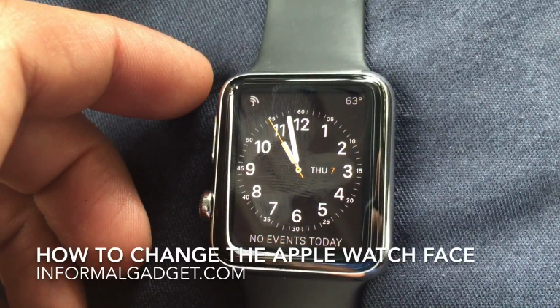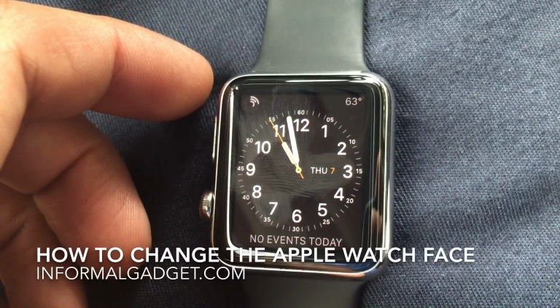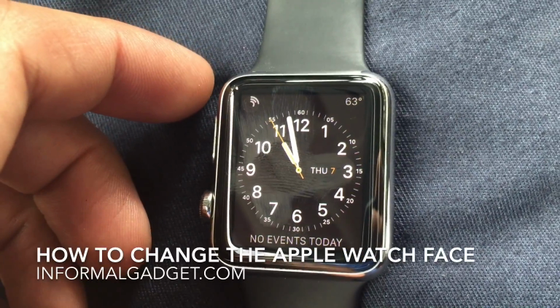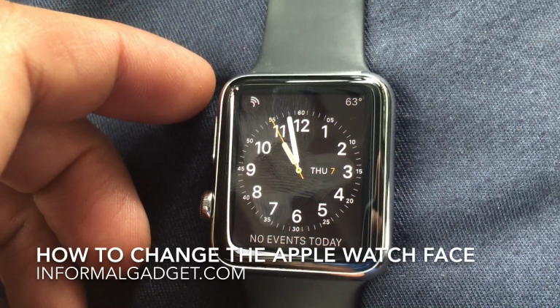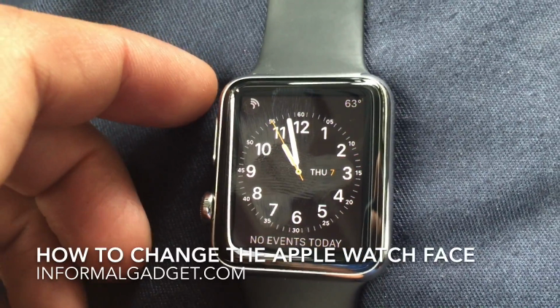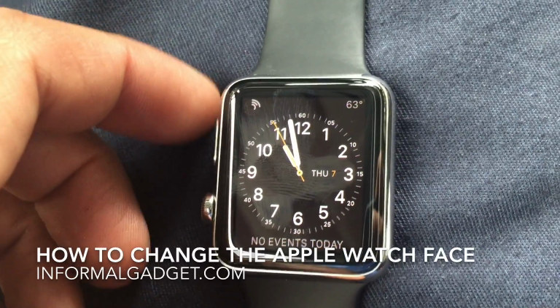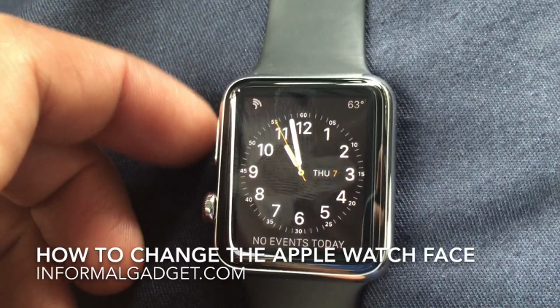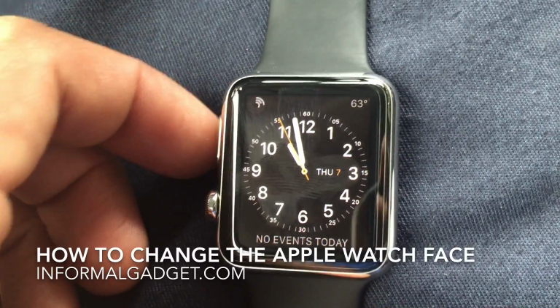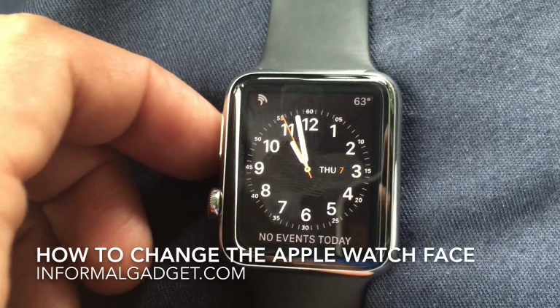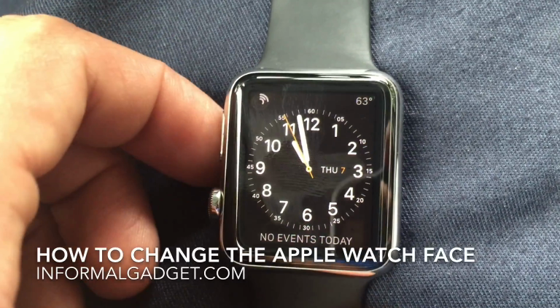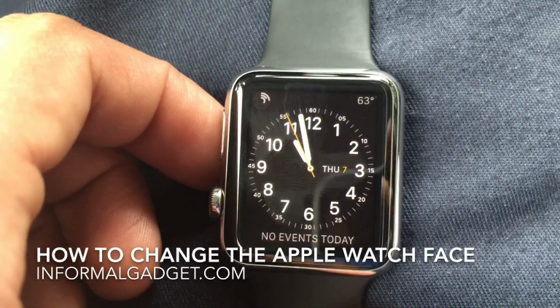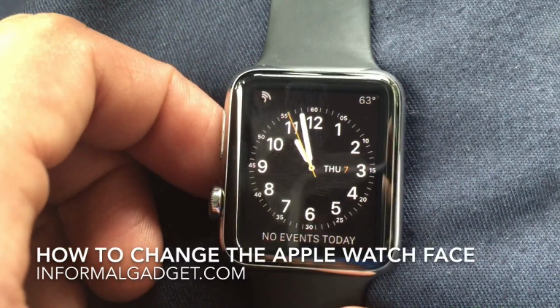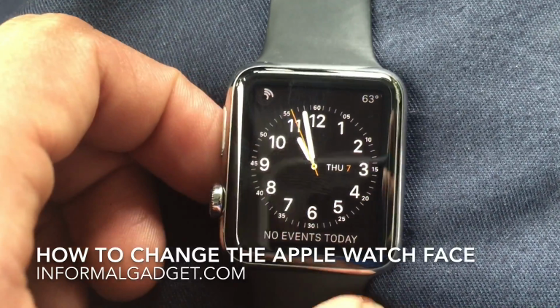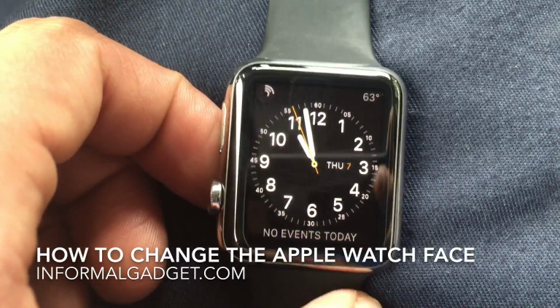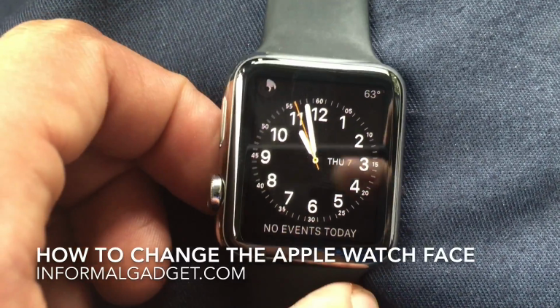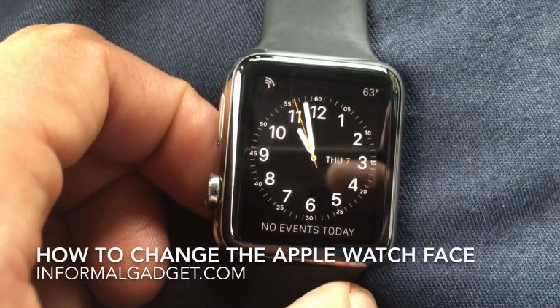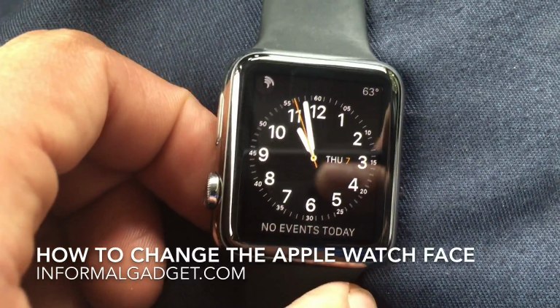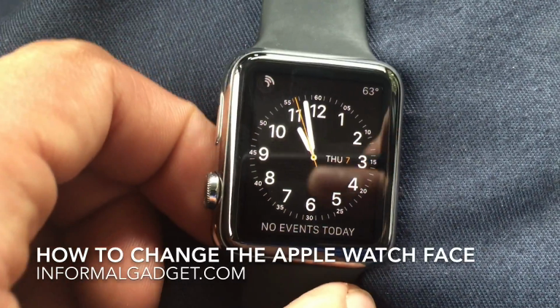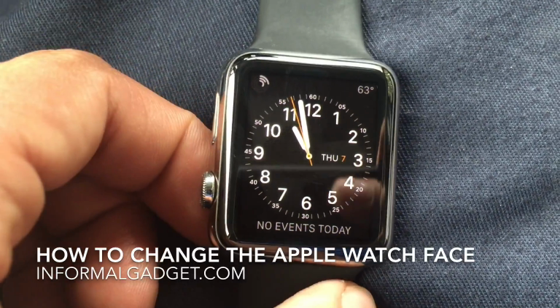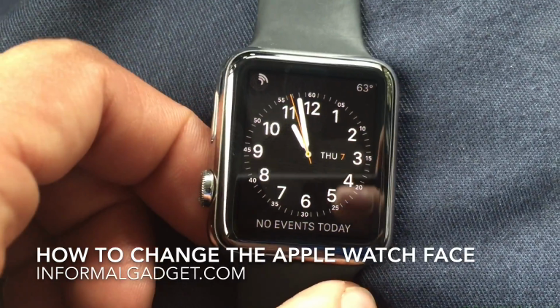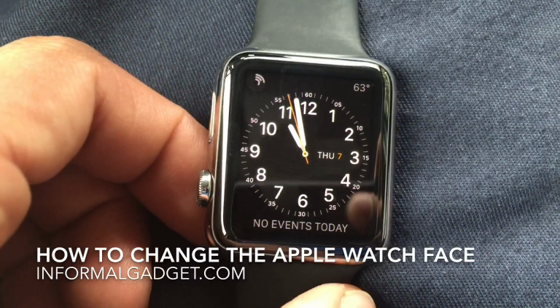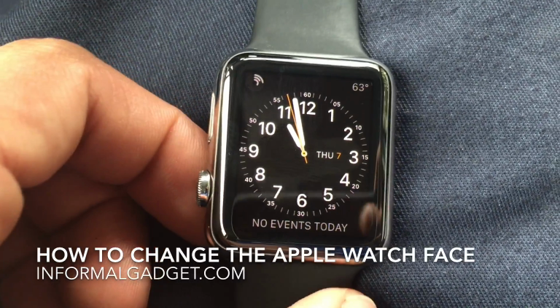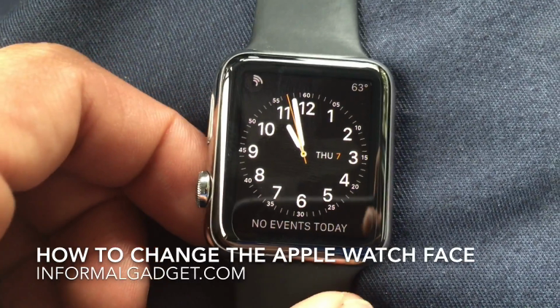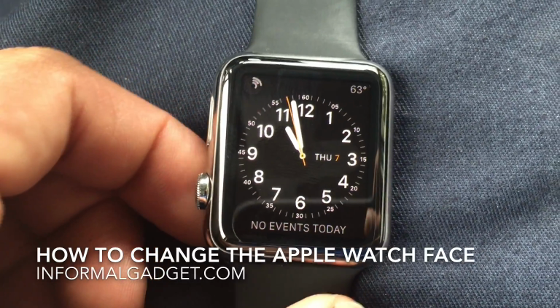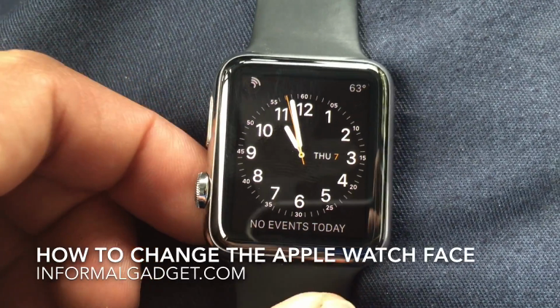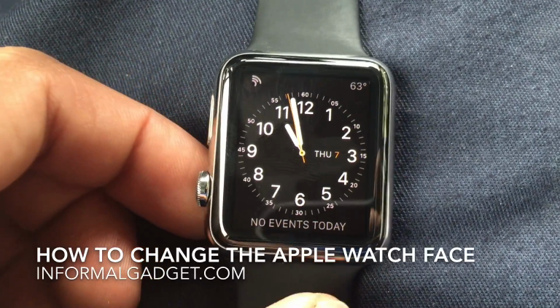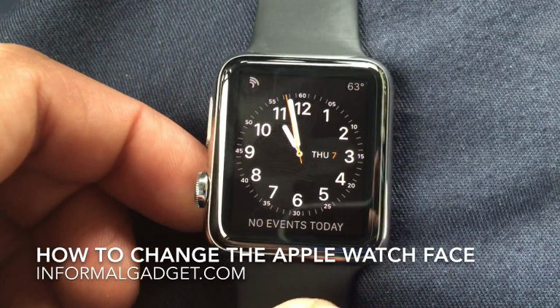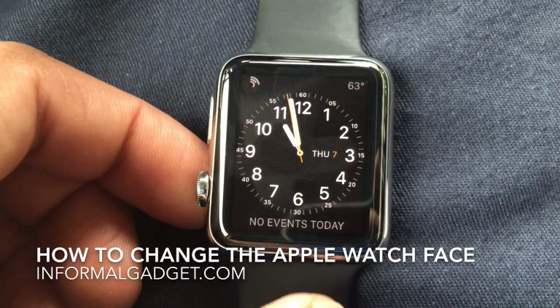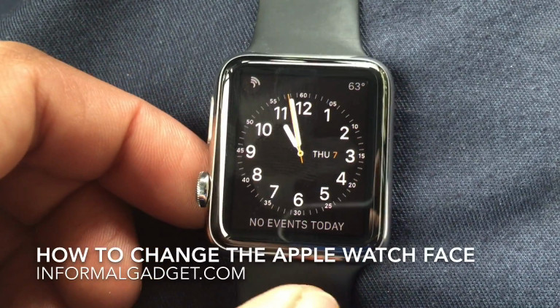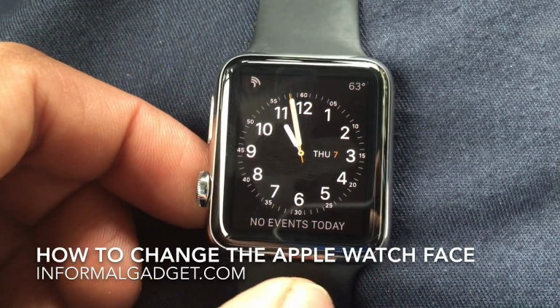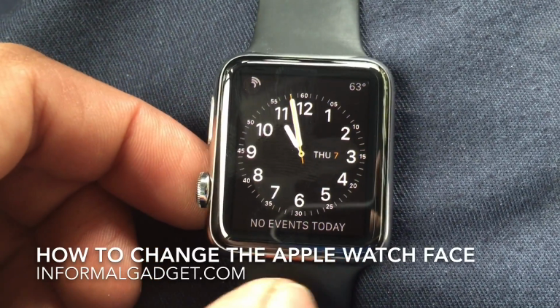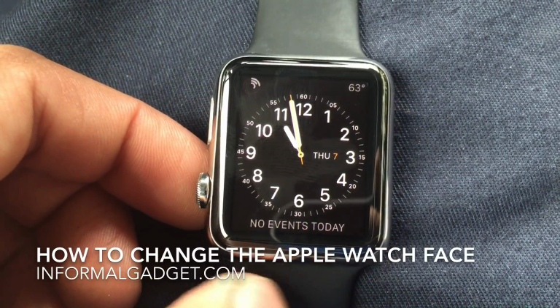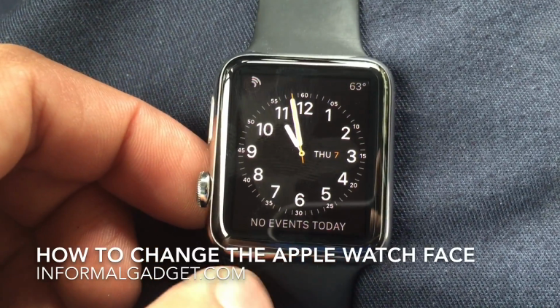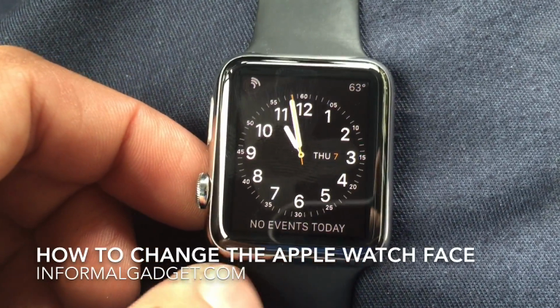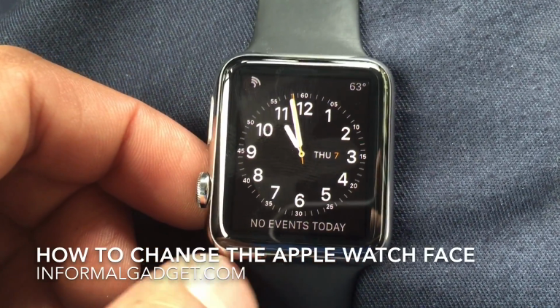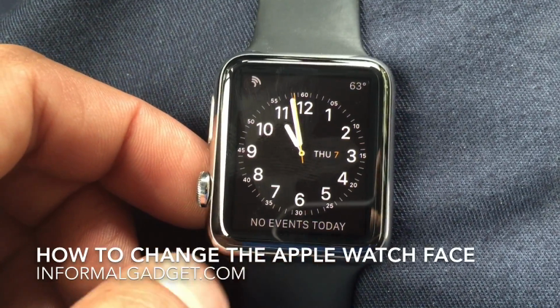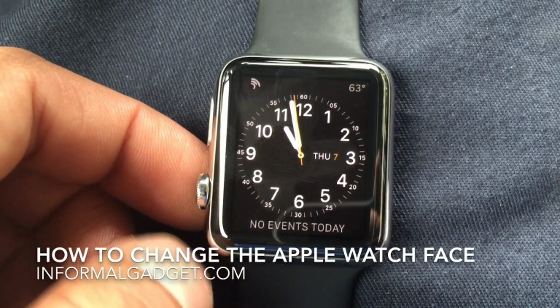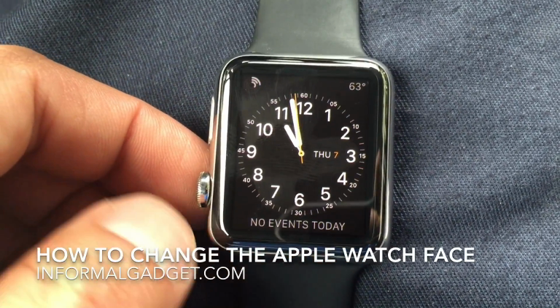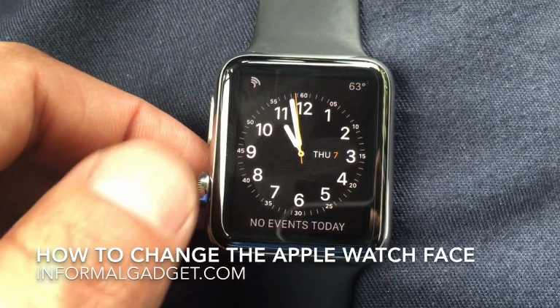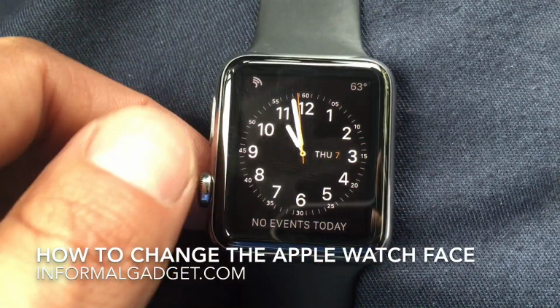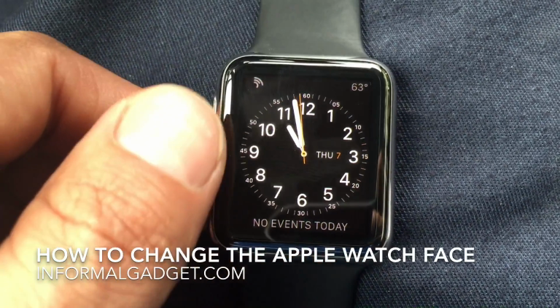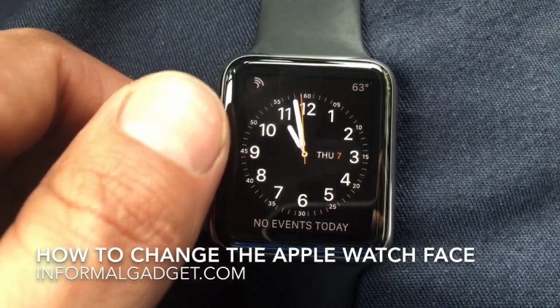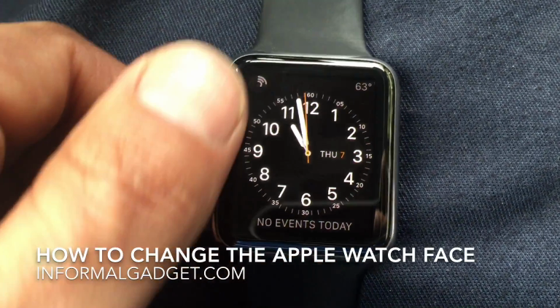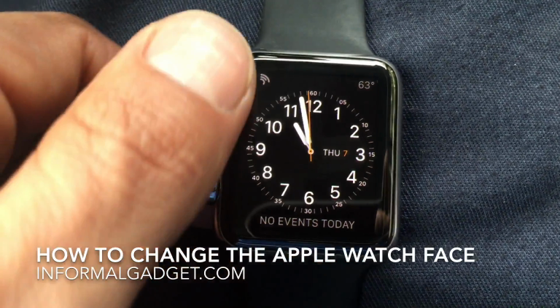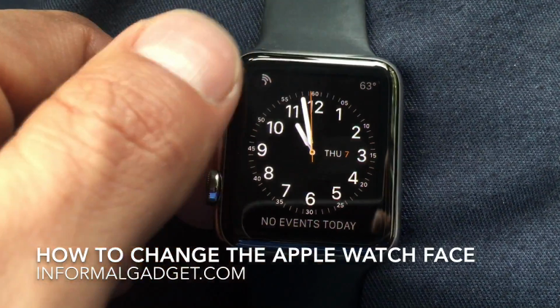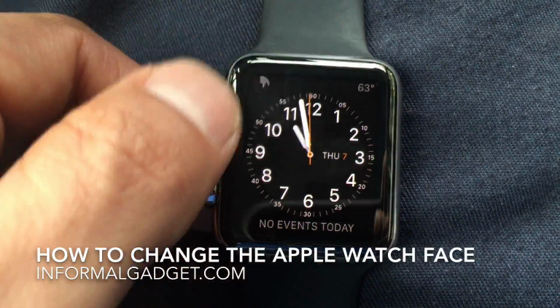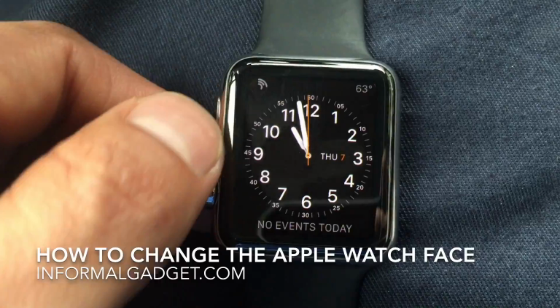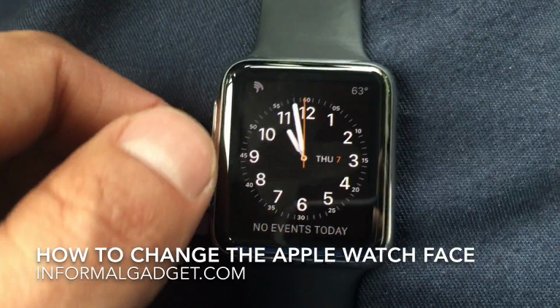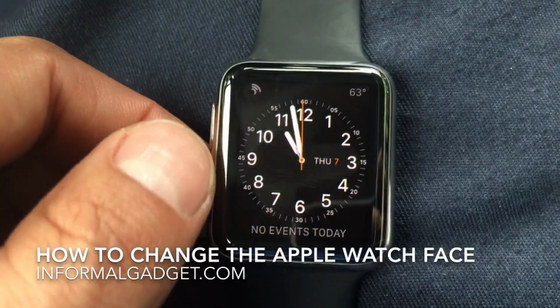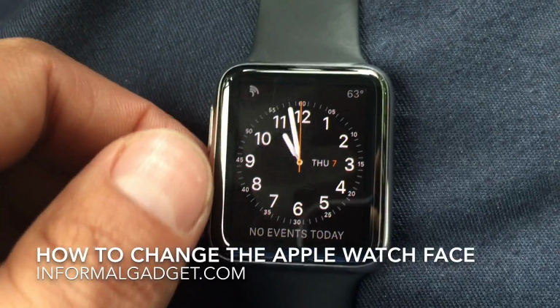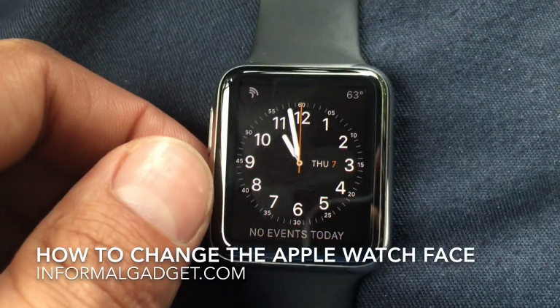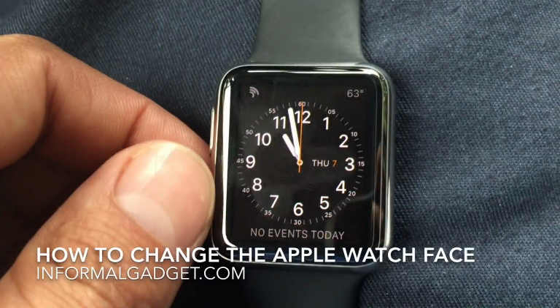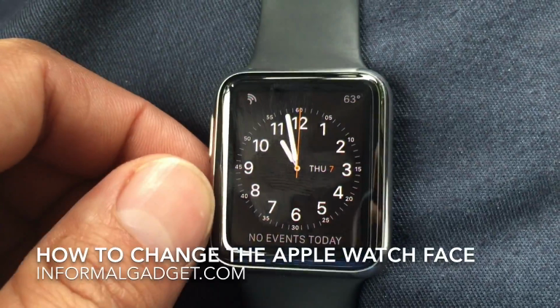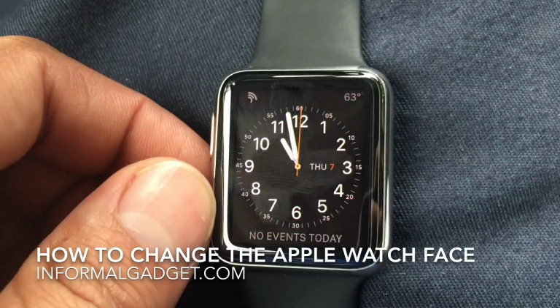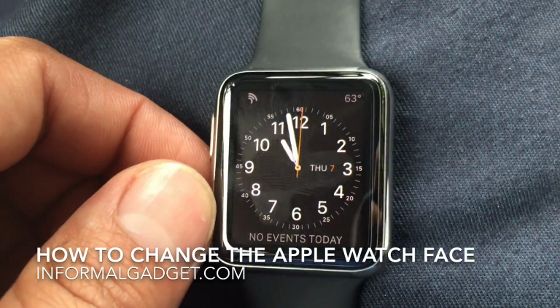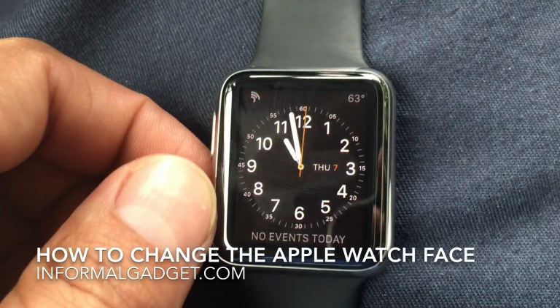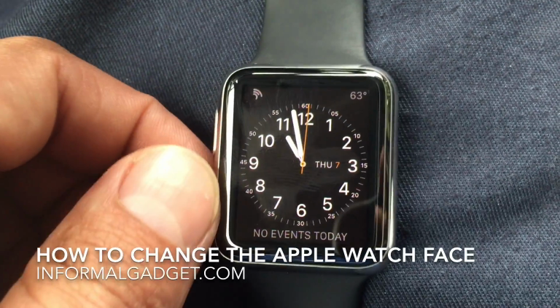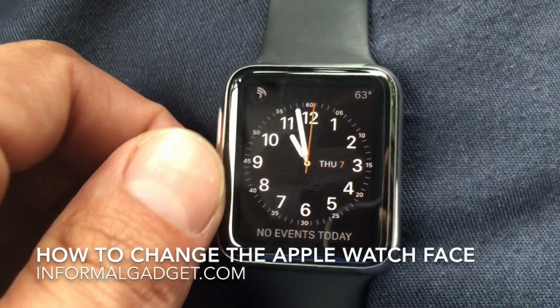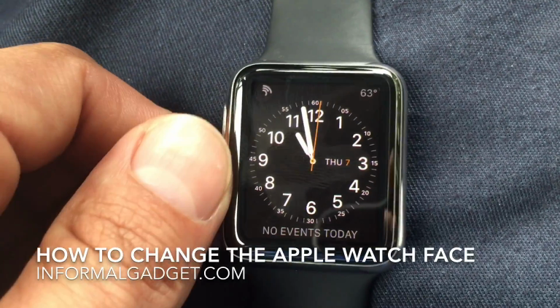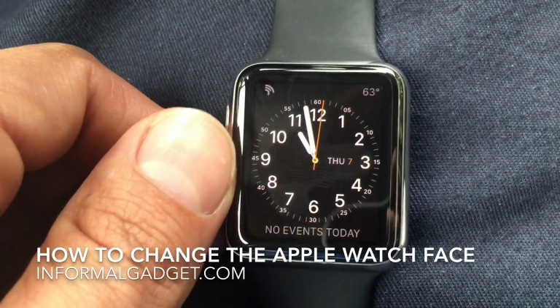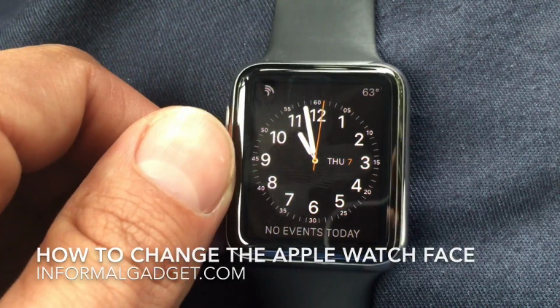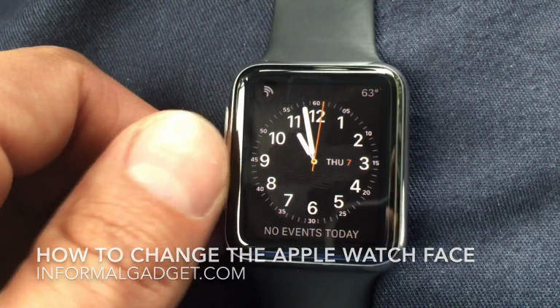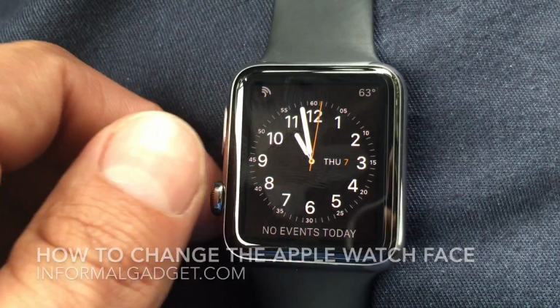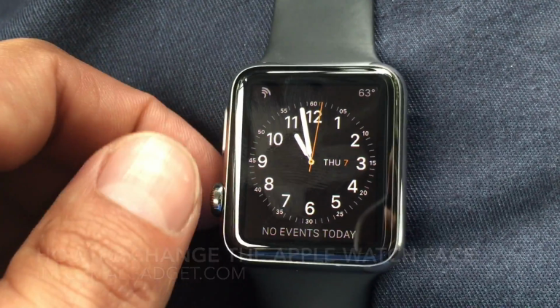Hey guys, InformalGadget.com here and I just want to show you guys really quick how to change the face of your Apple Watch.